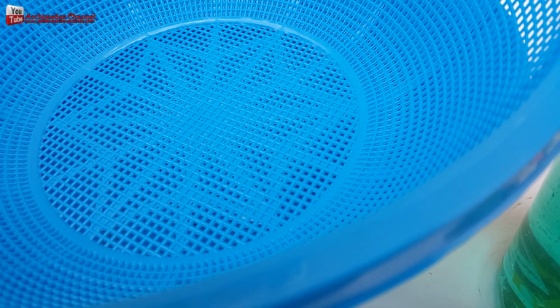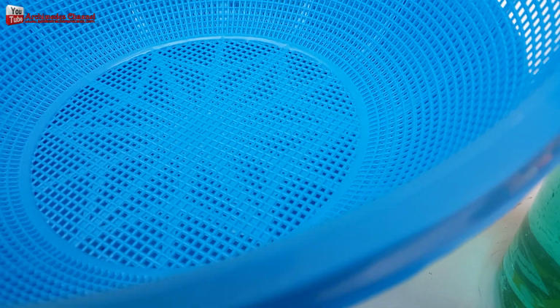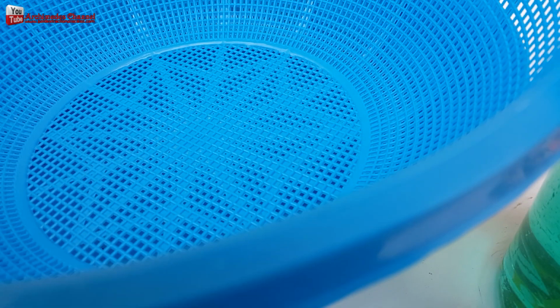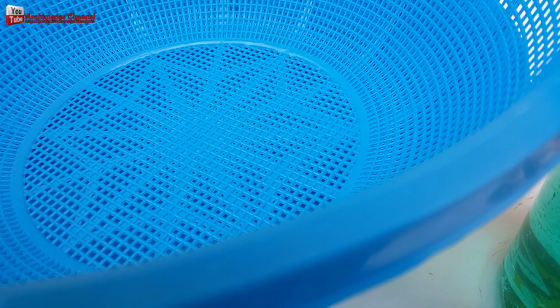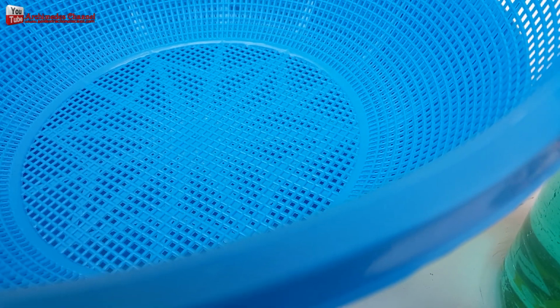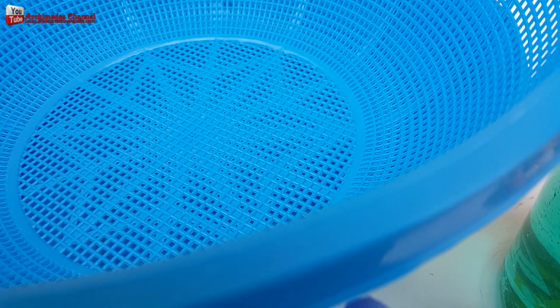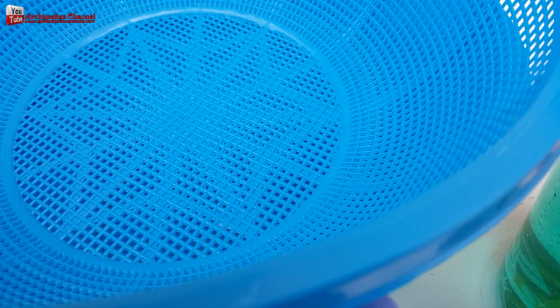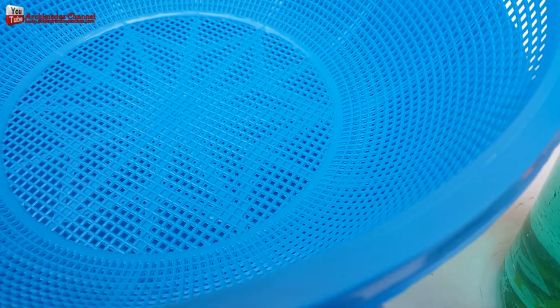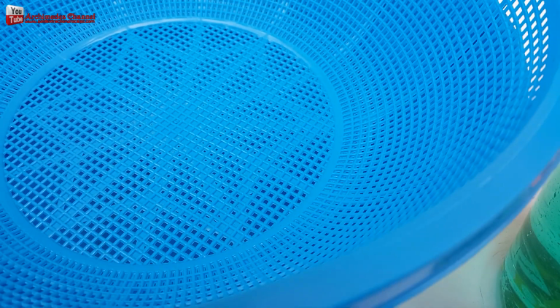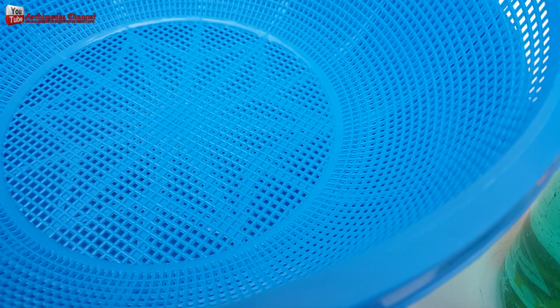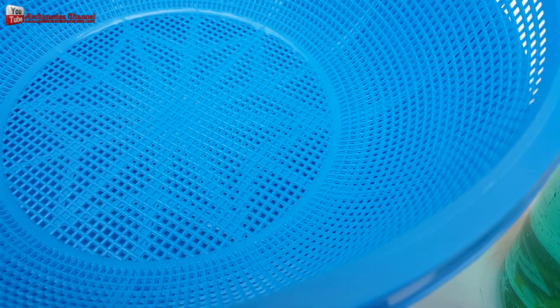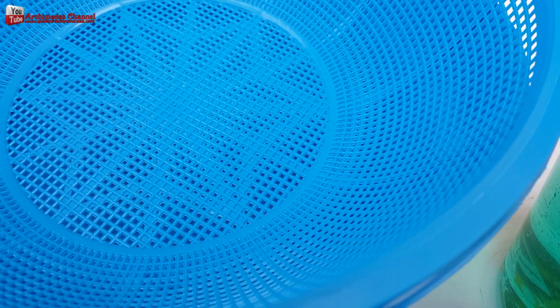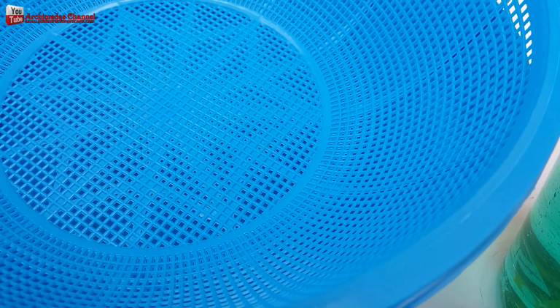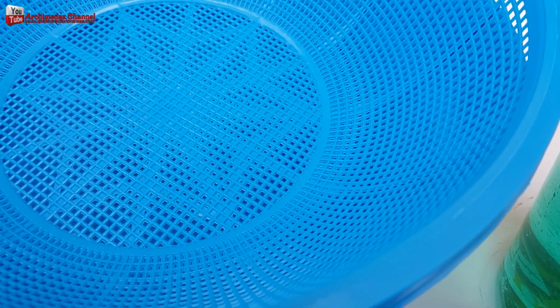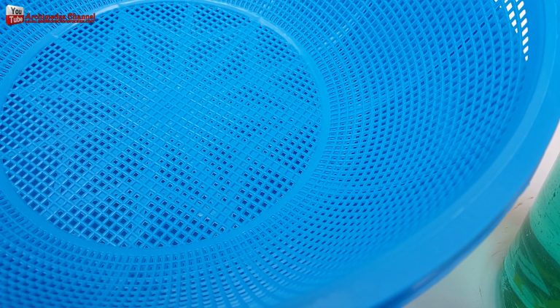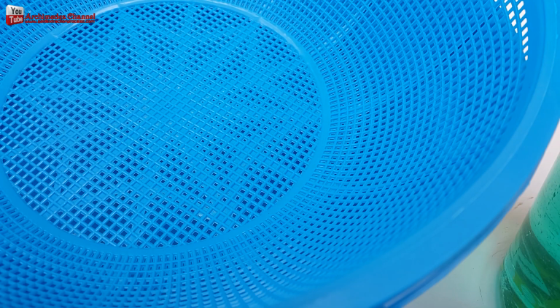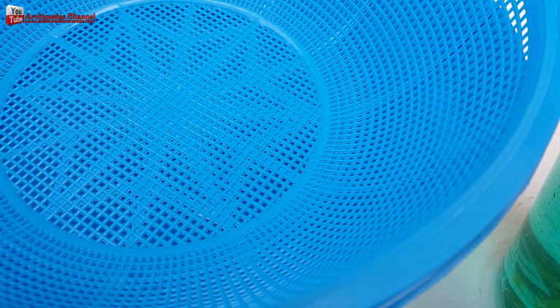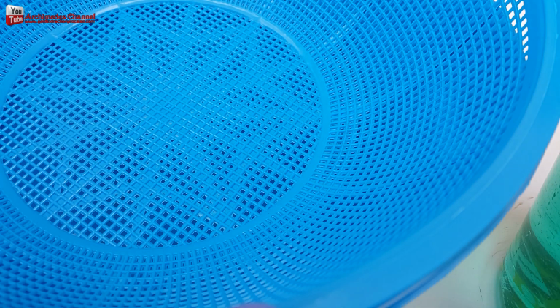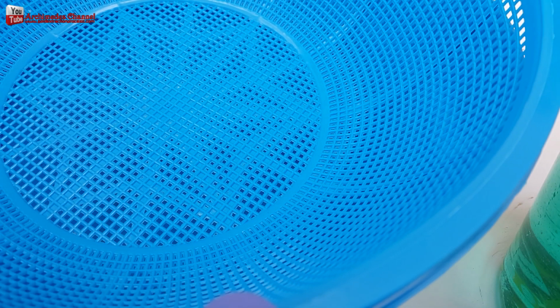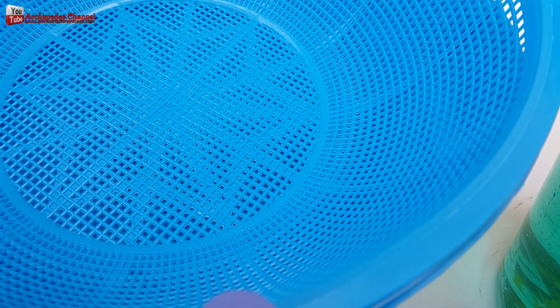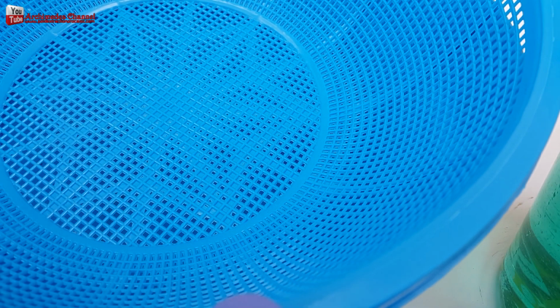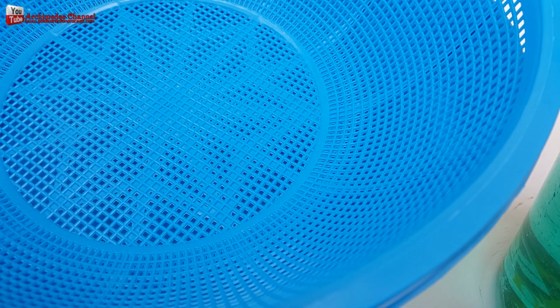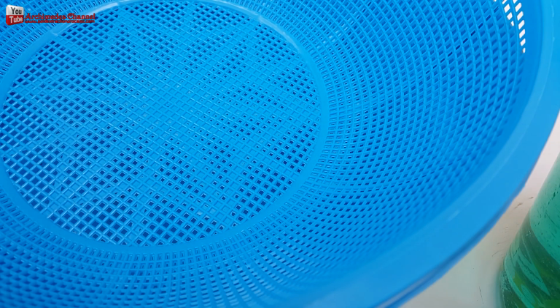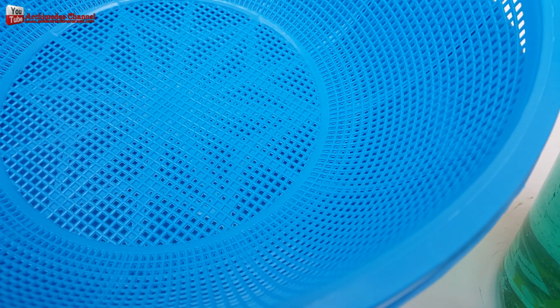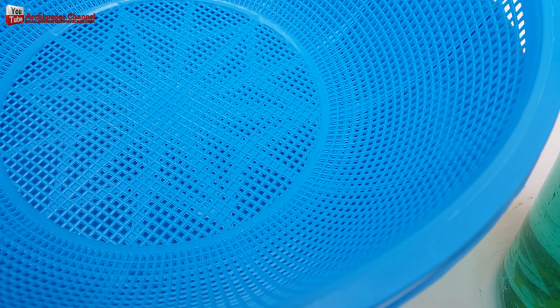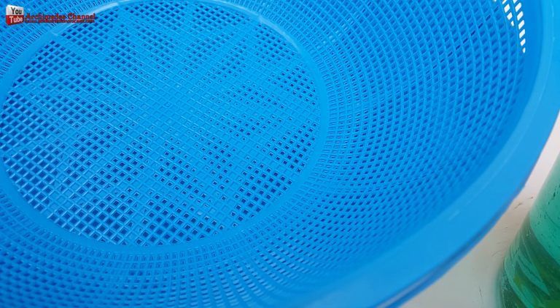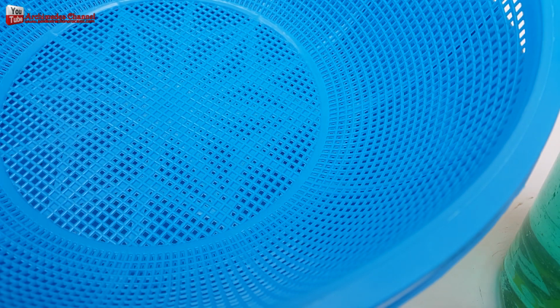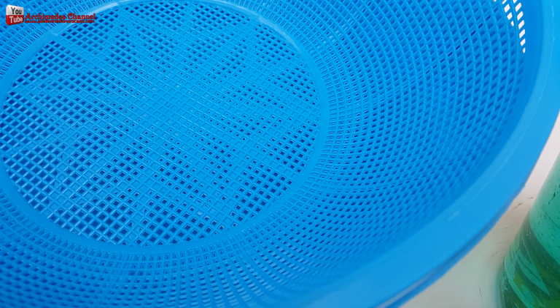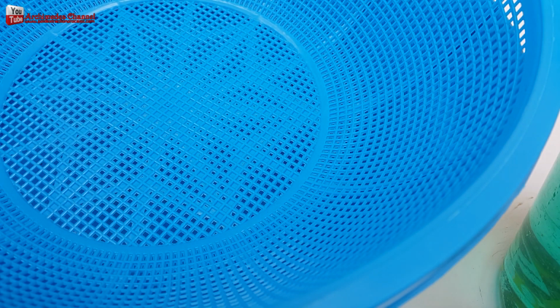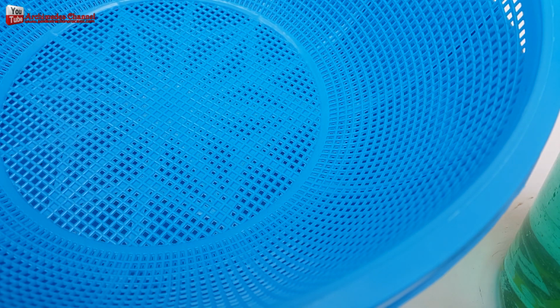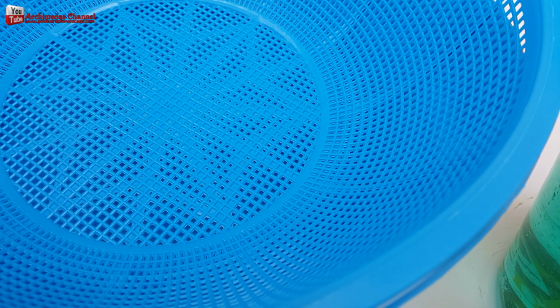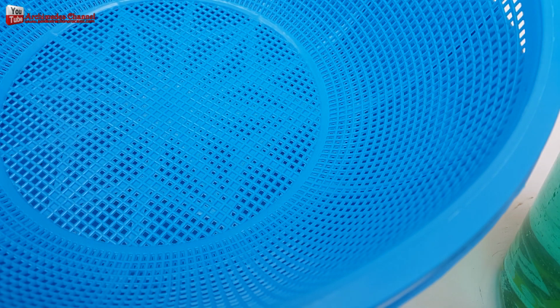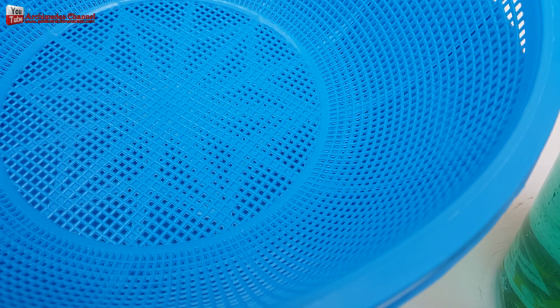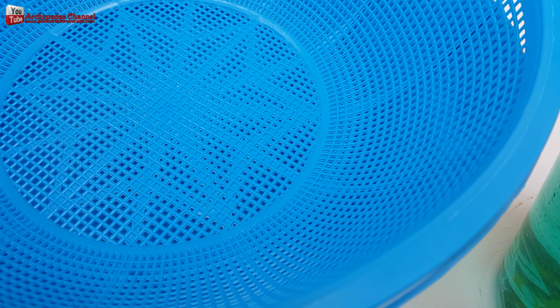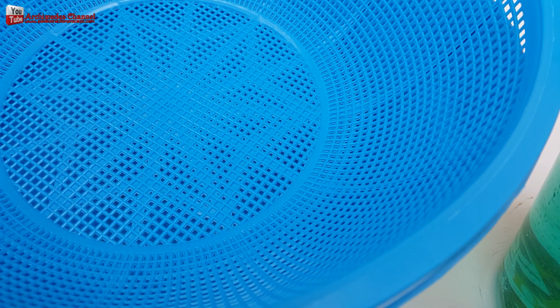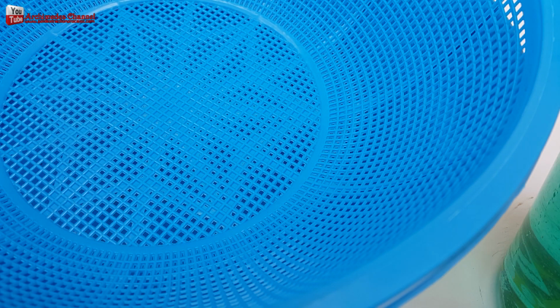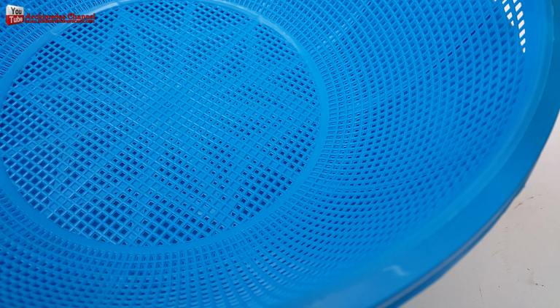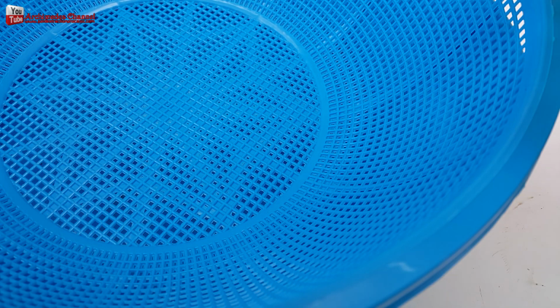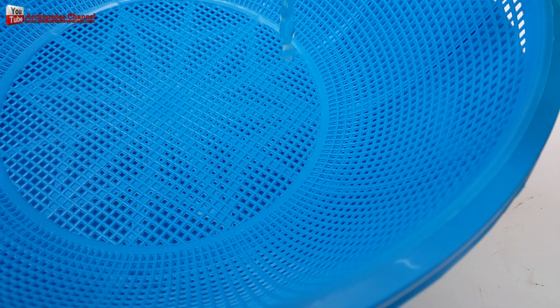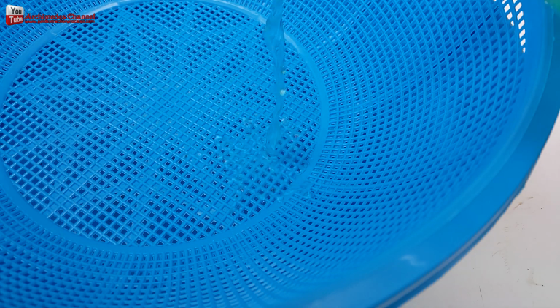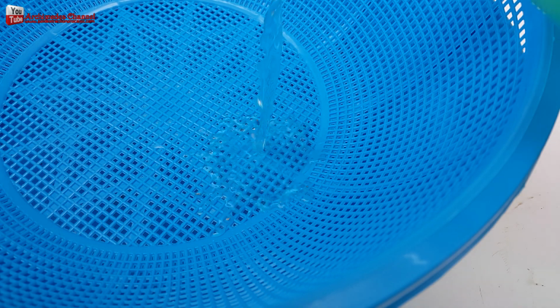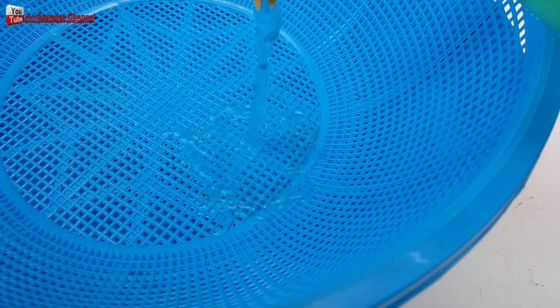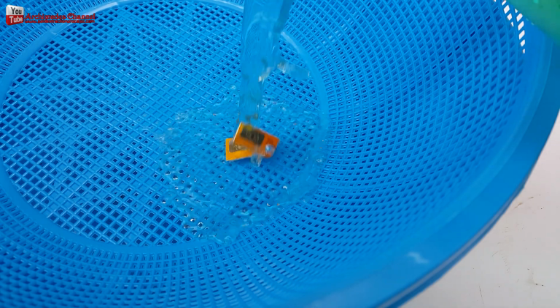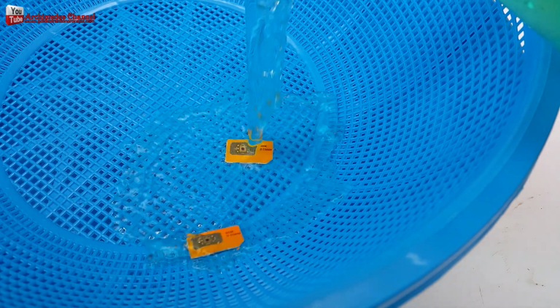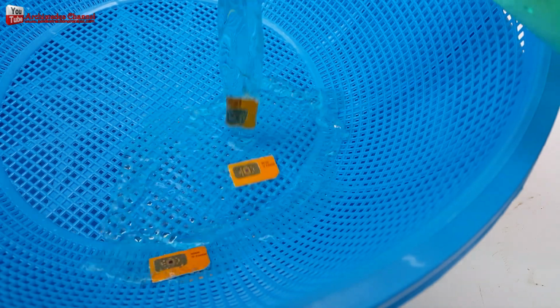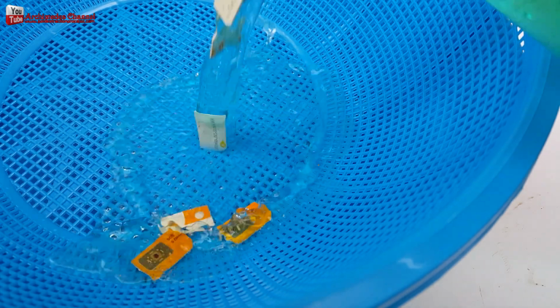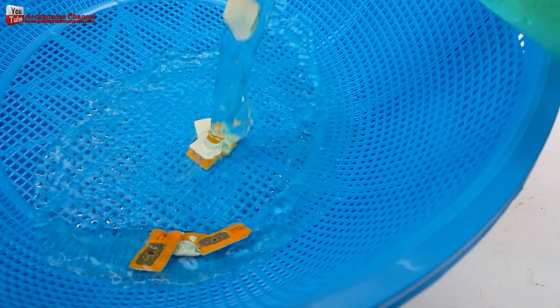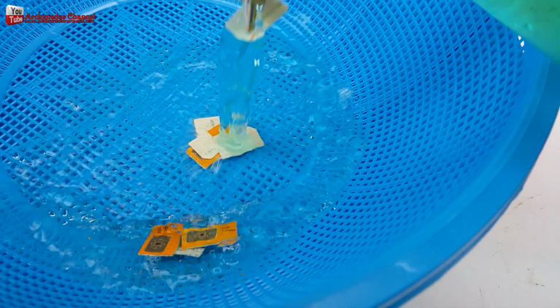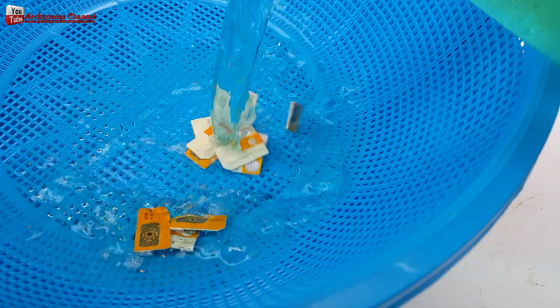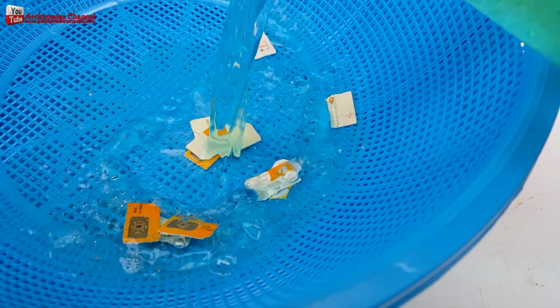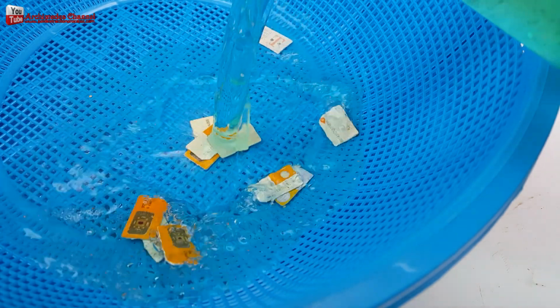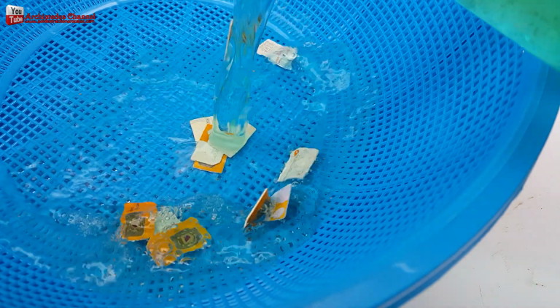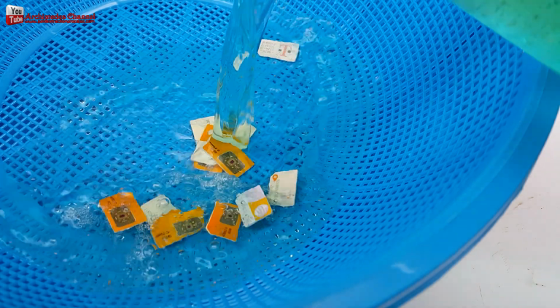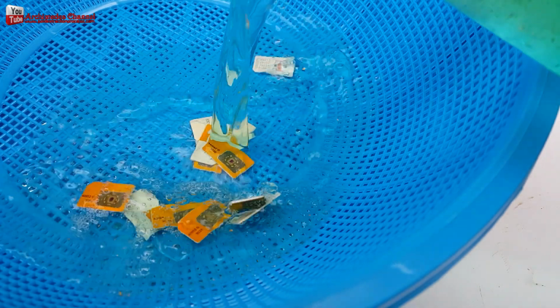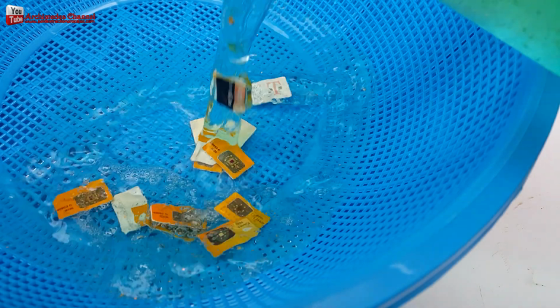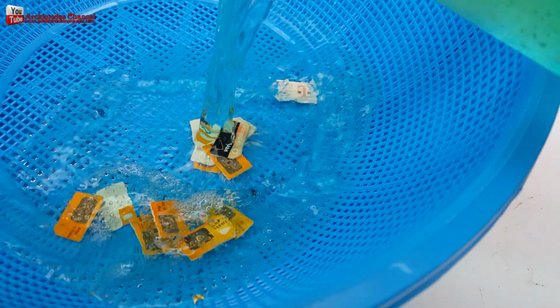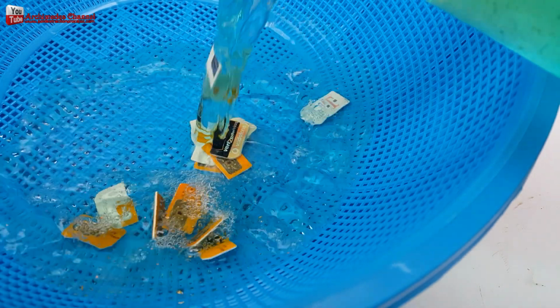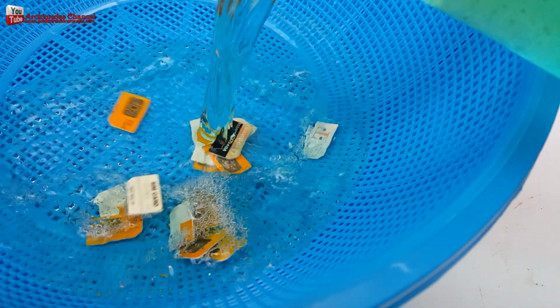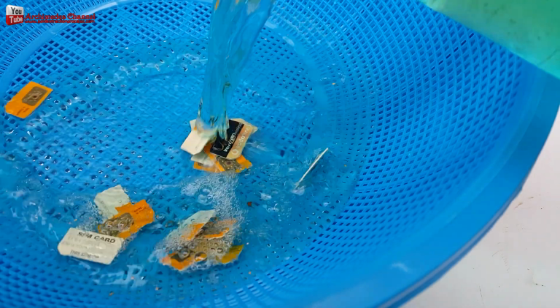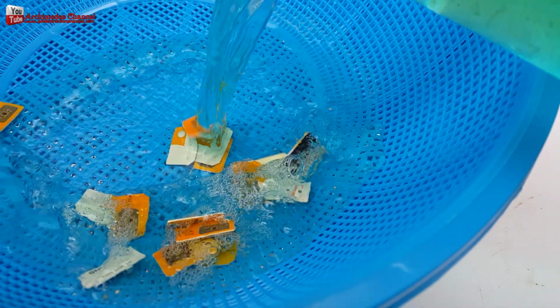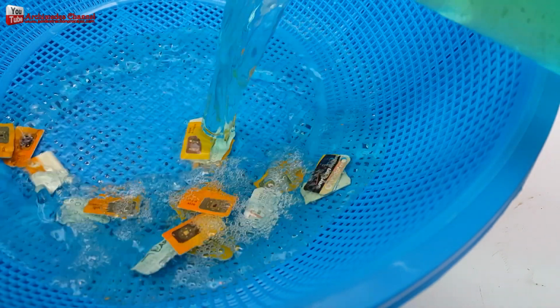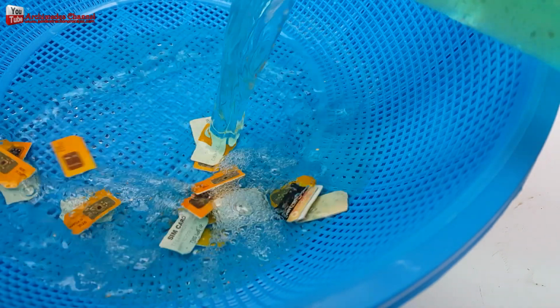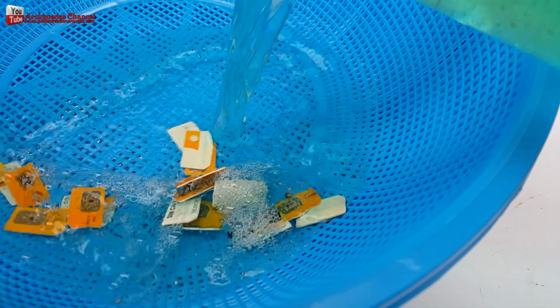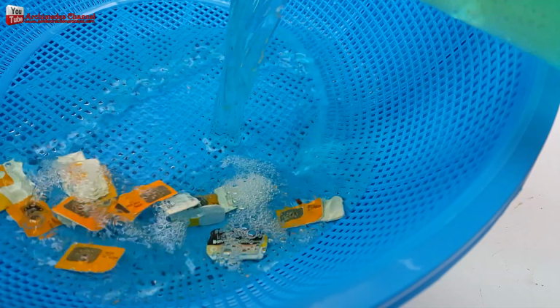Separate gold sheets mixed with PVC SIM cards using a colander, then wash with water.